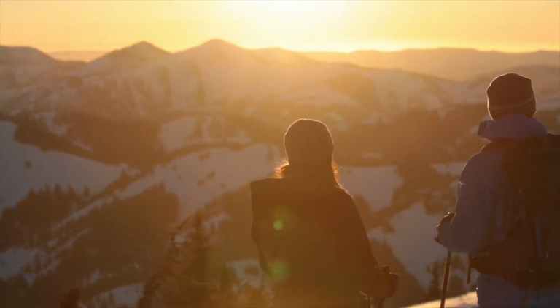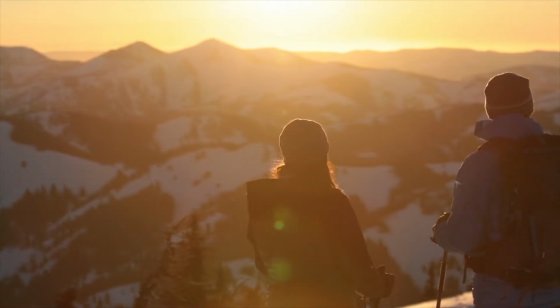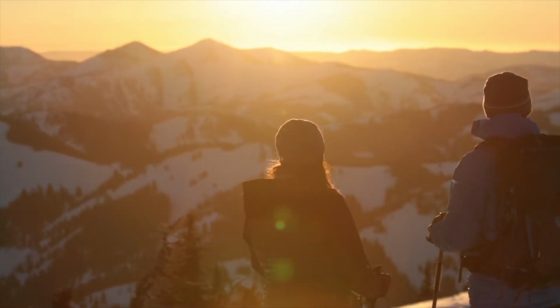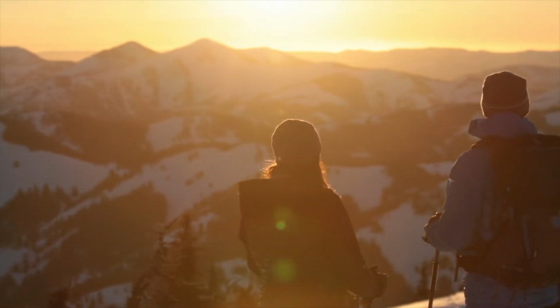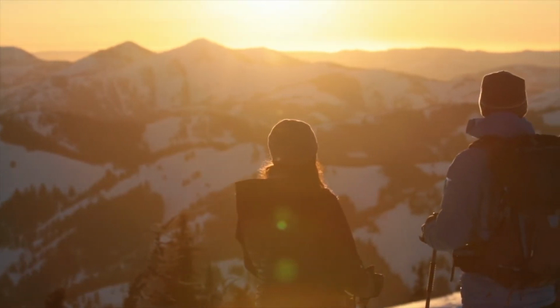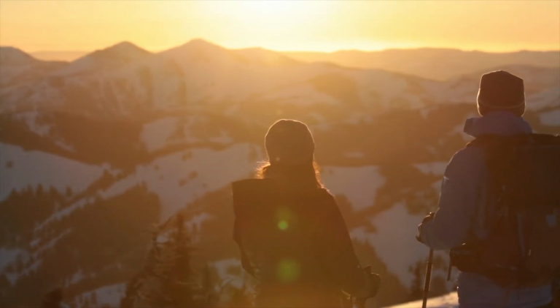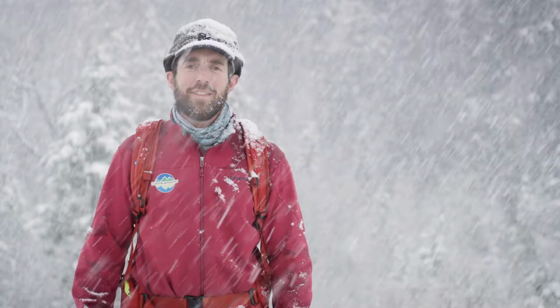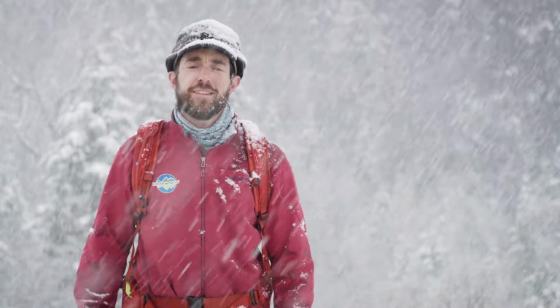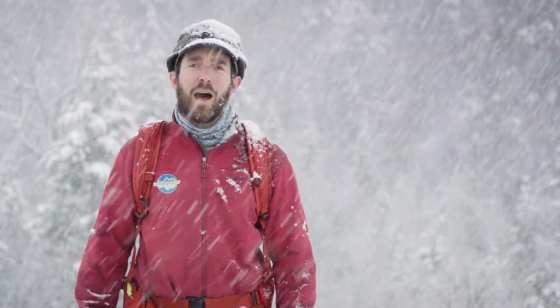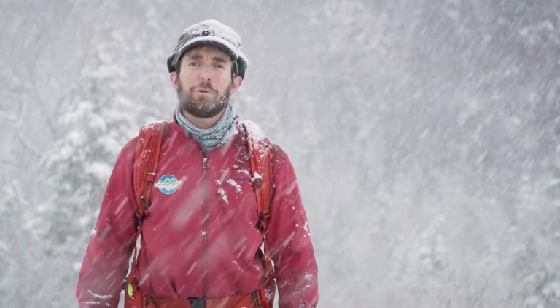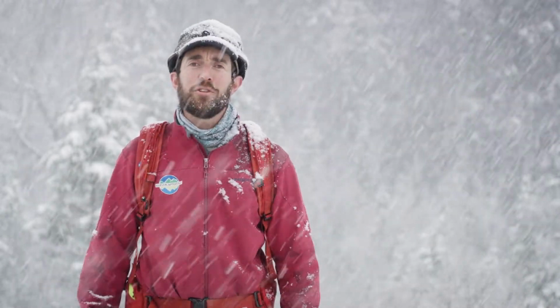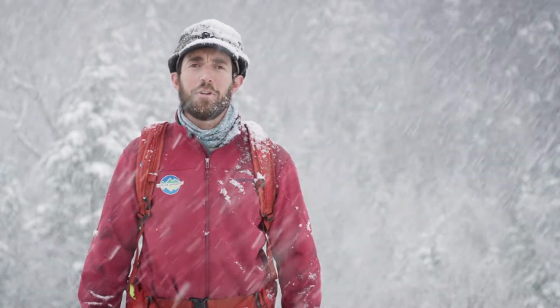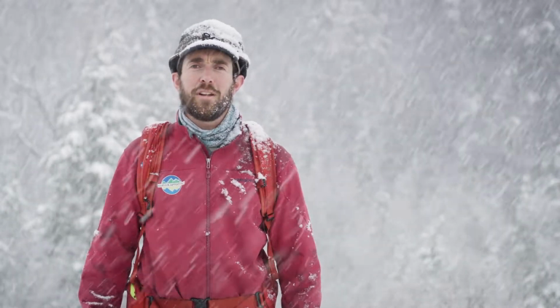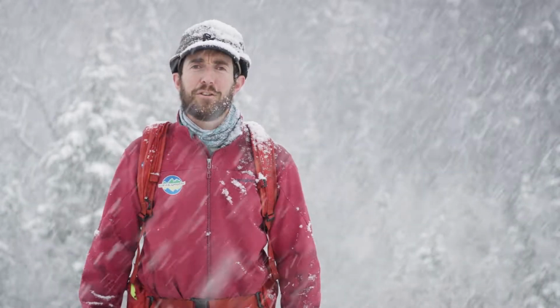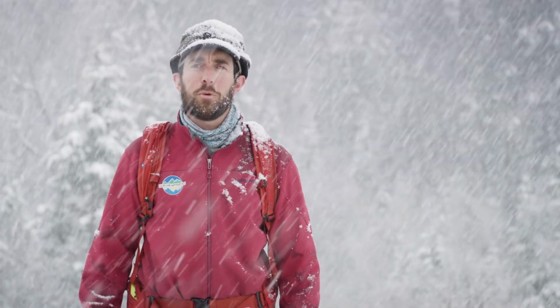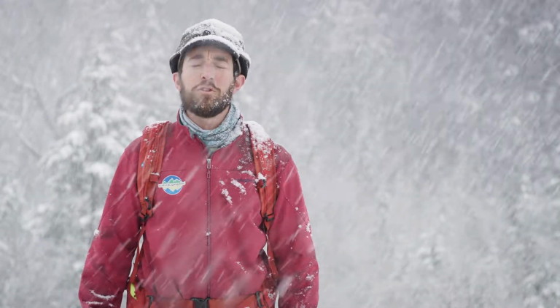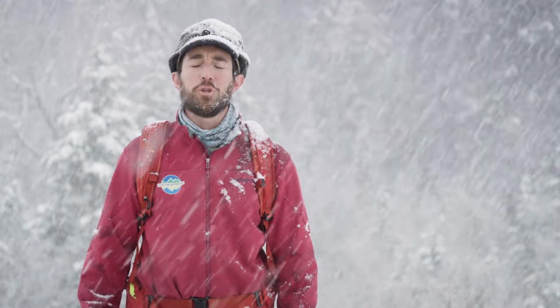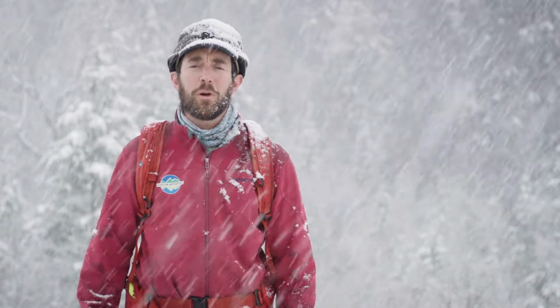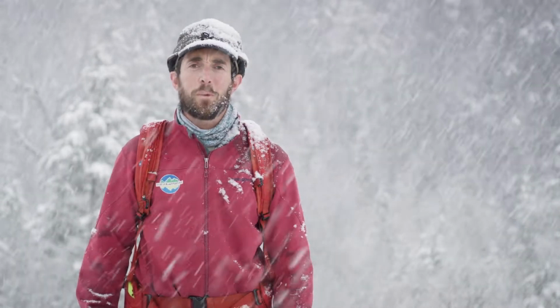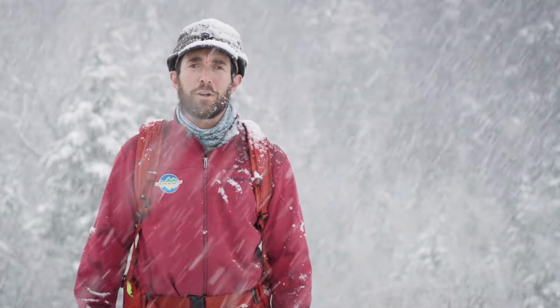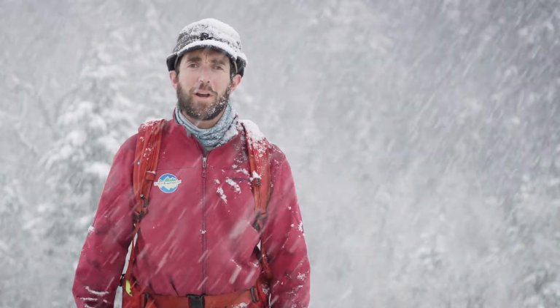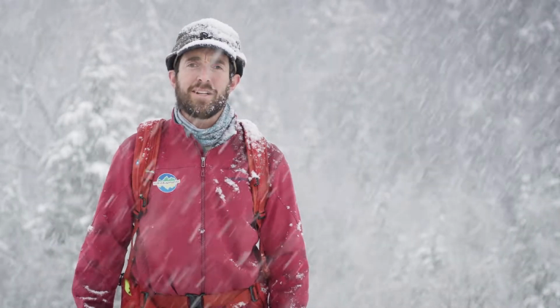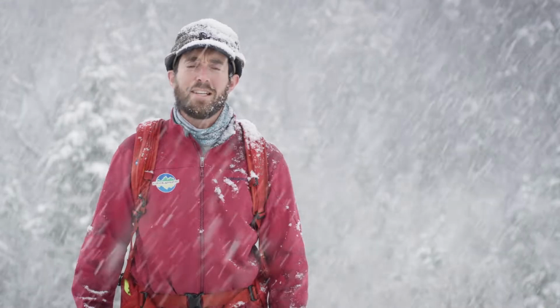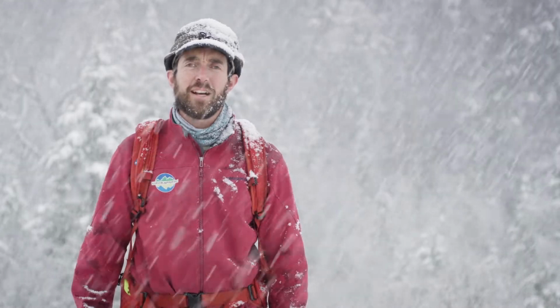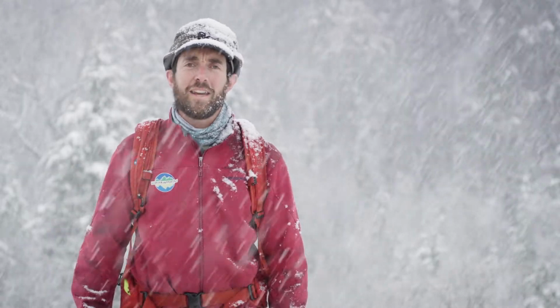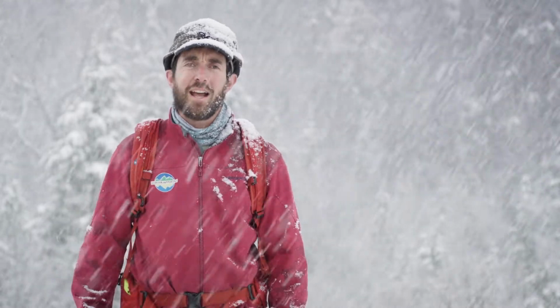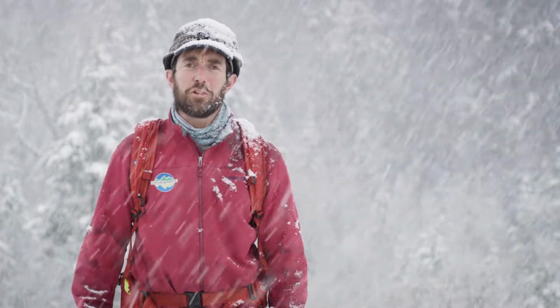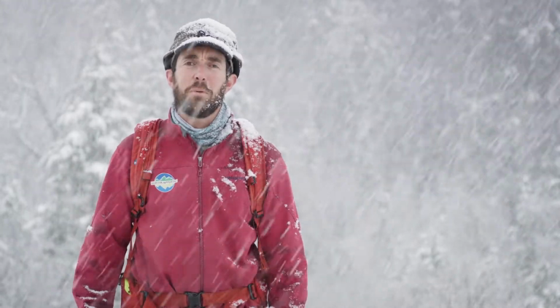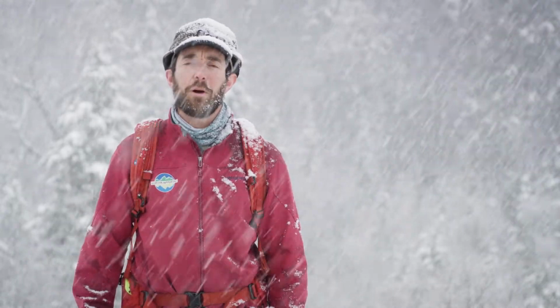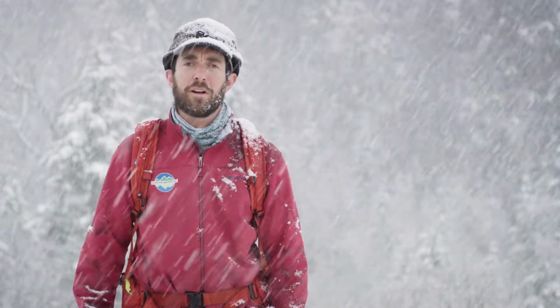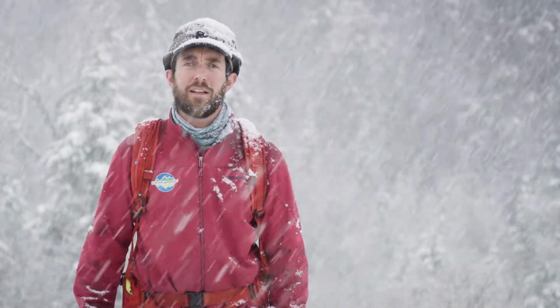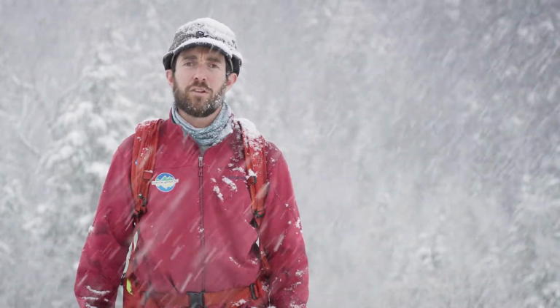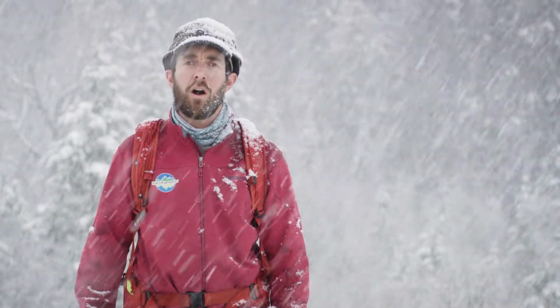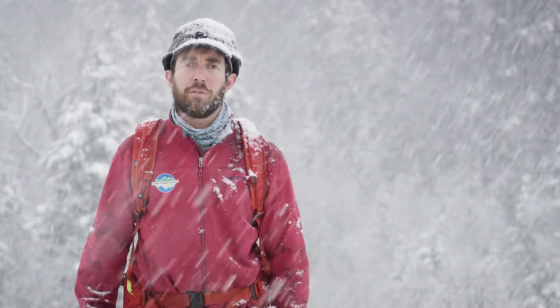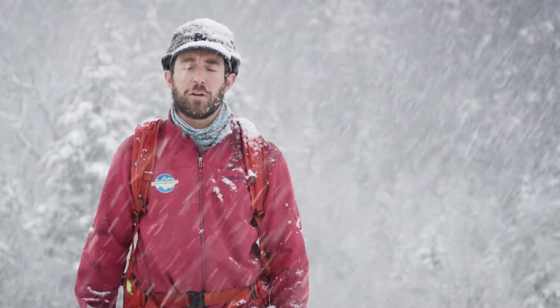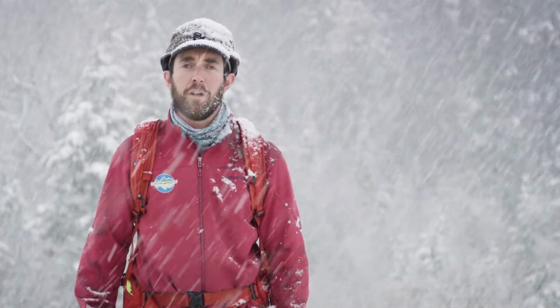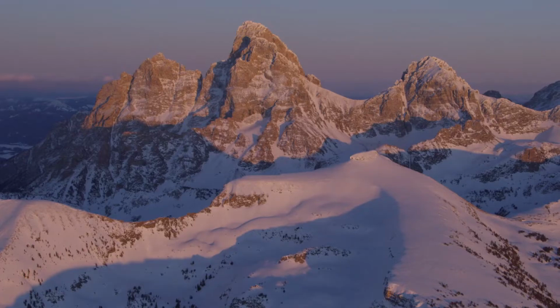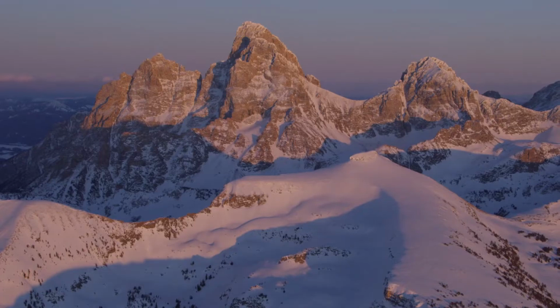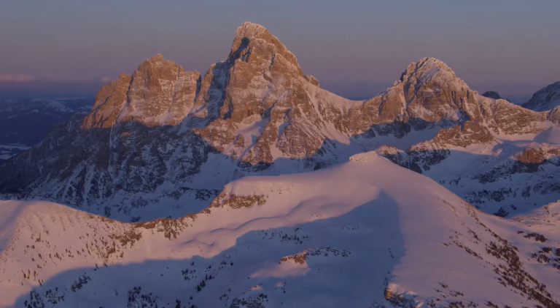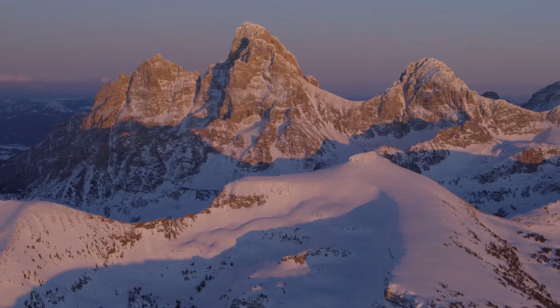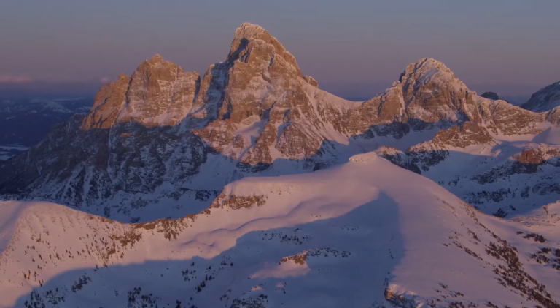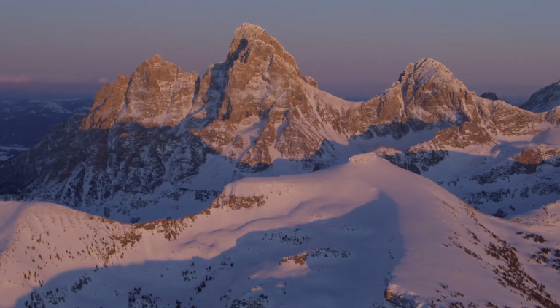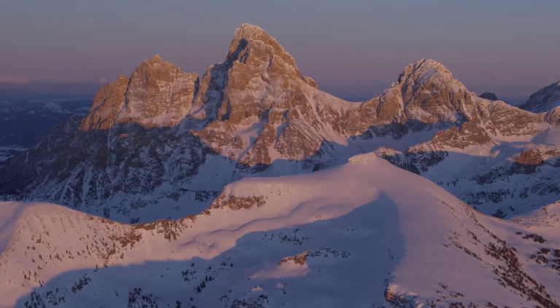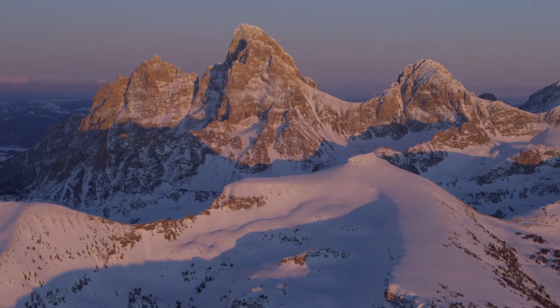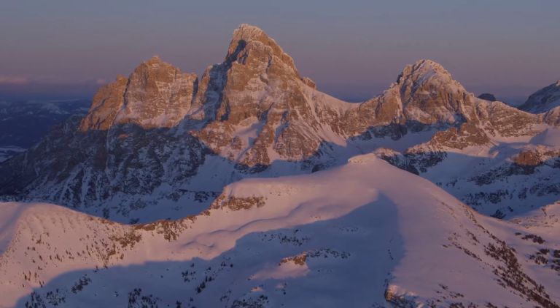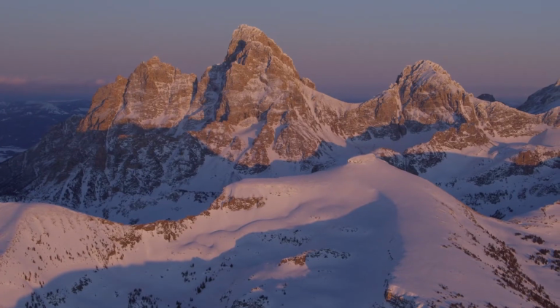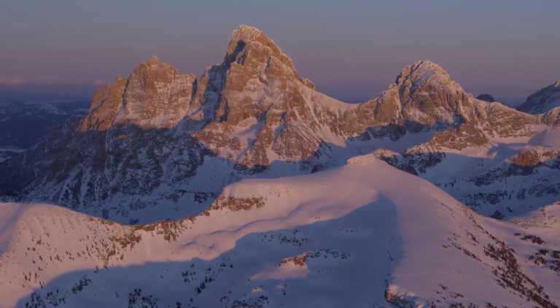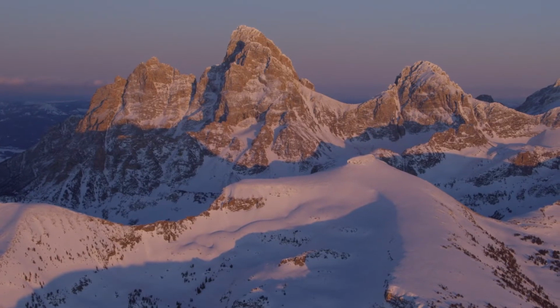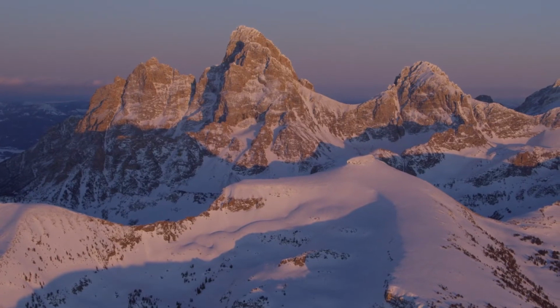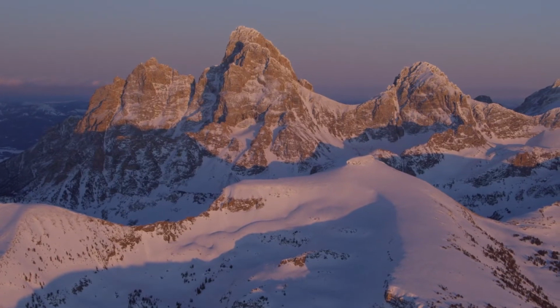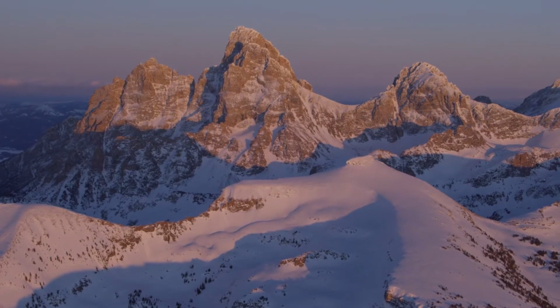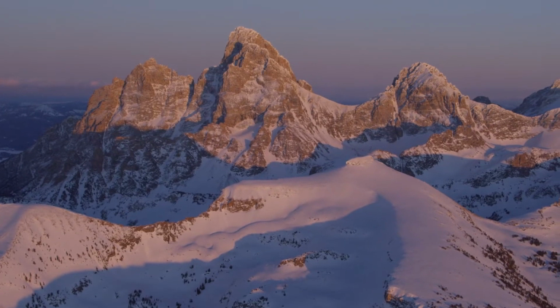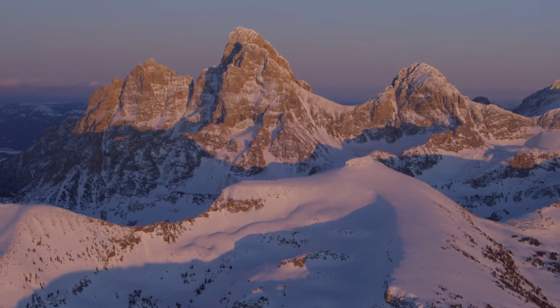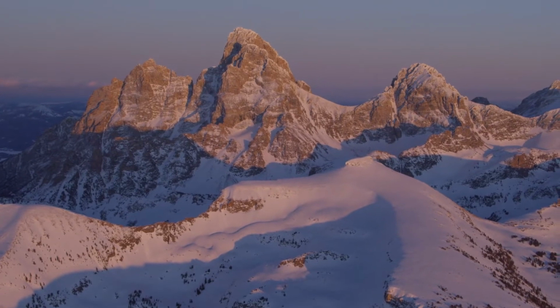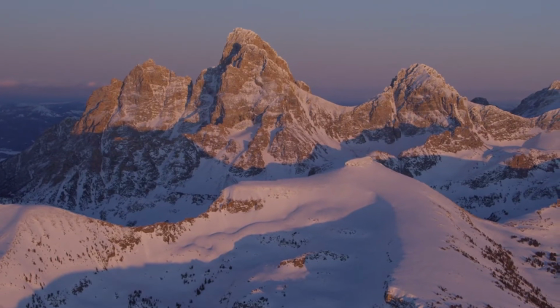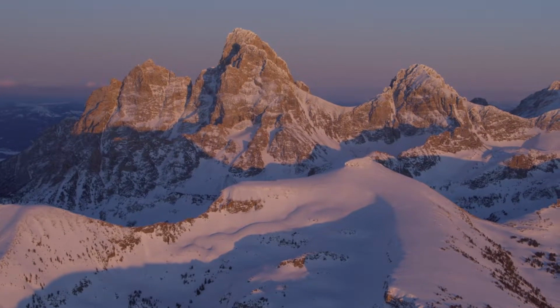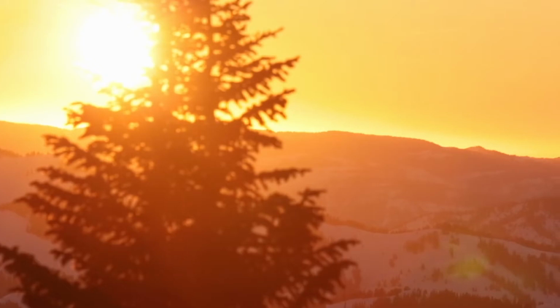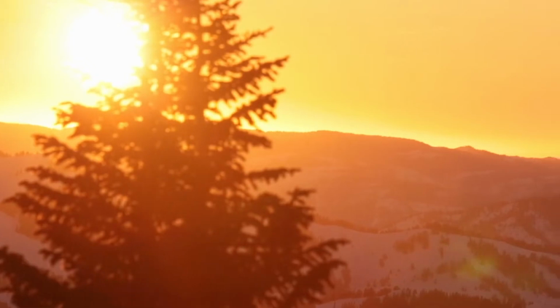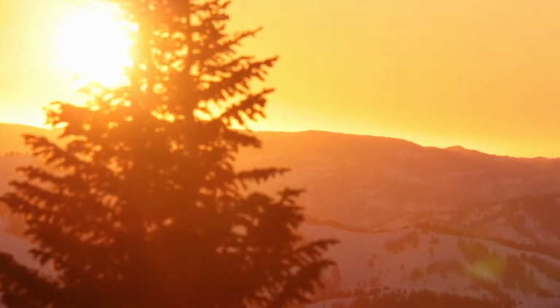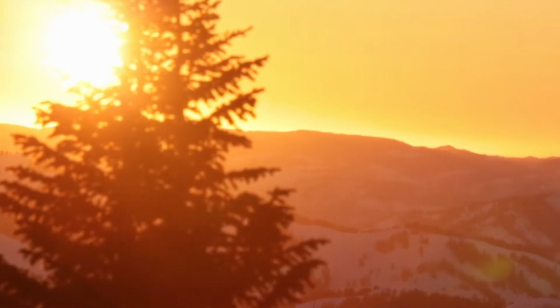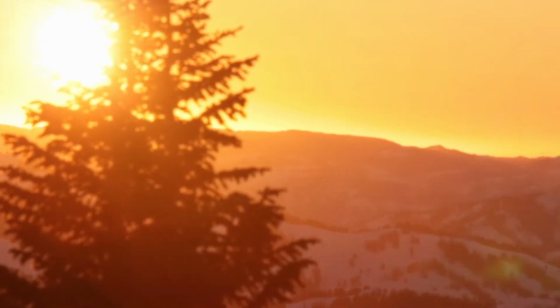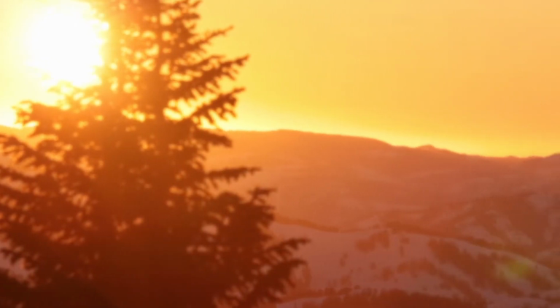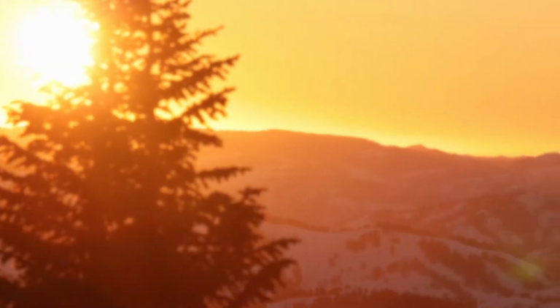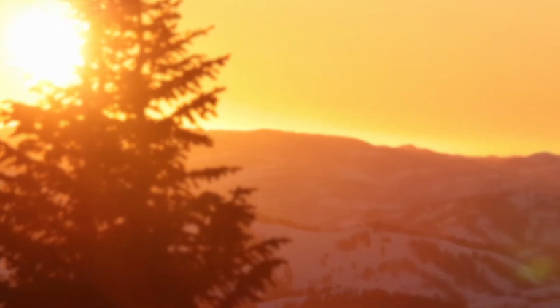Don't miss this opportunity to enjoy what Grand Teton National Park has to offer. Book your Ecotour adventure today. You will remember it forever.